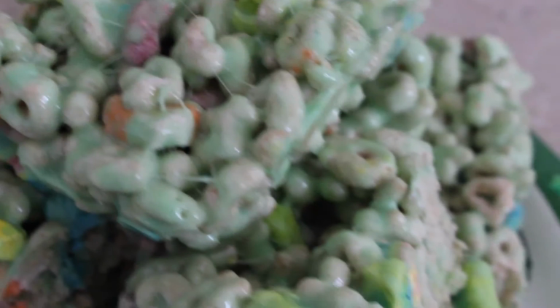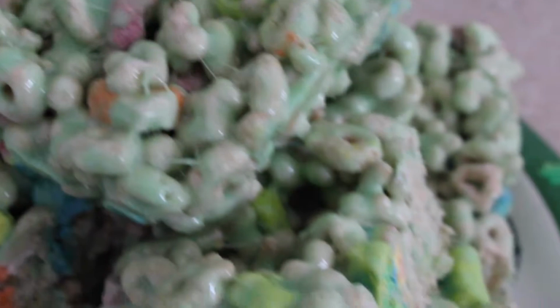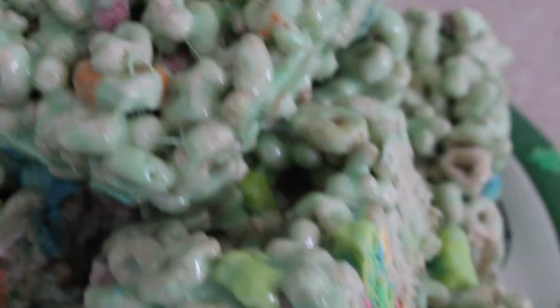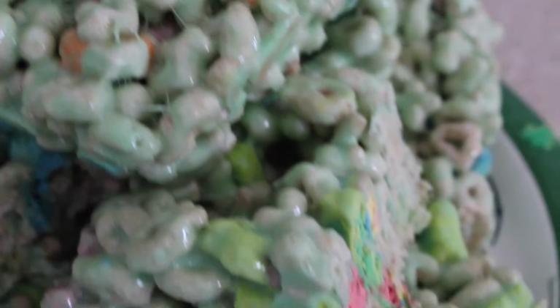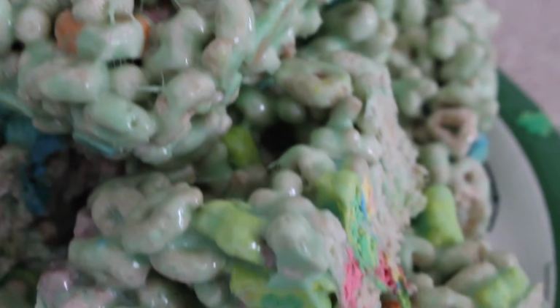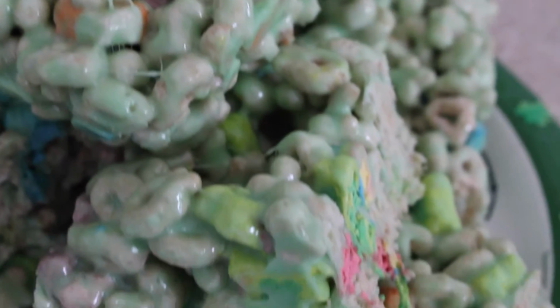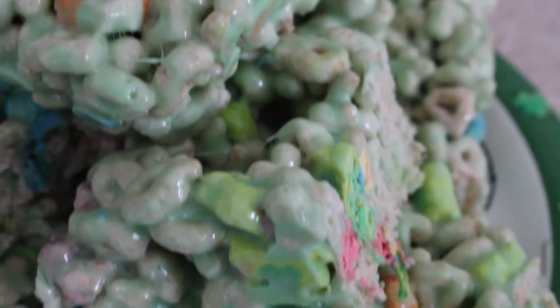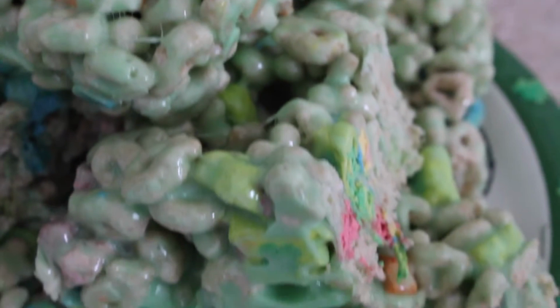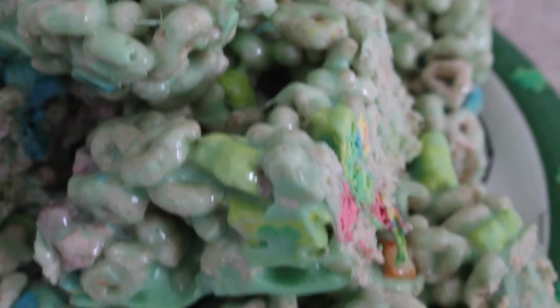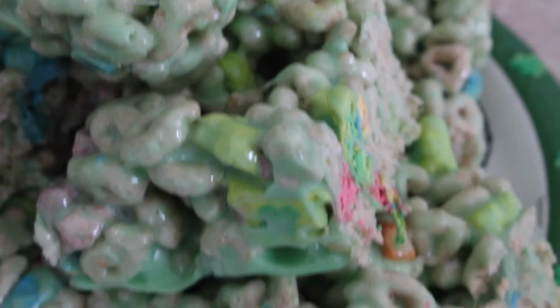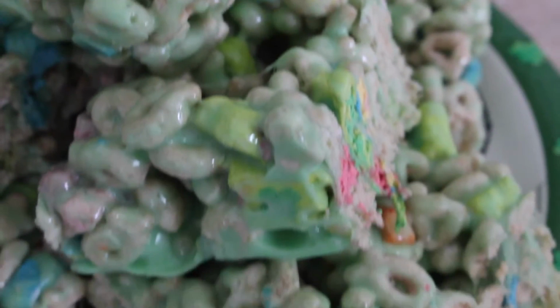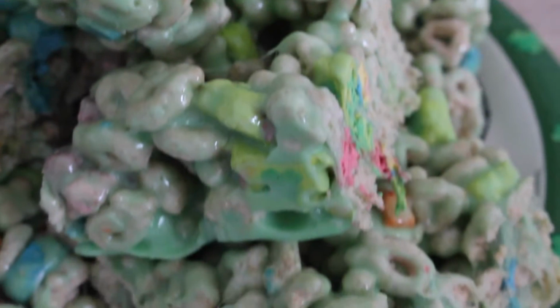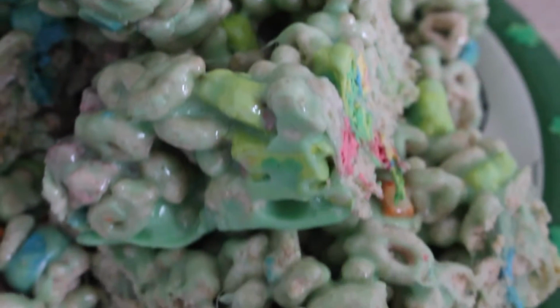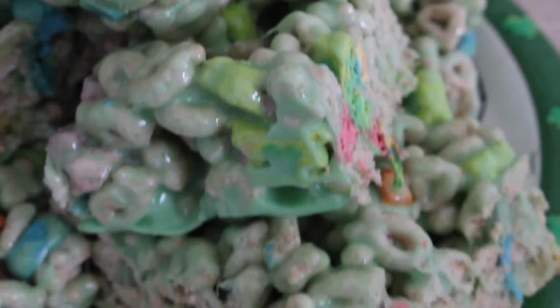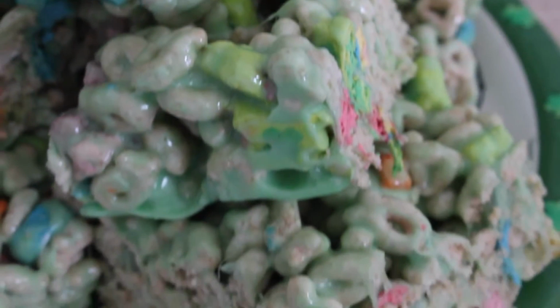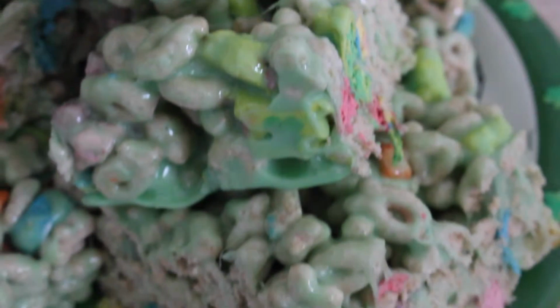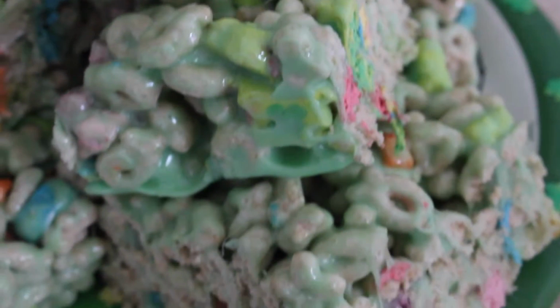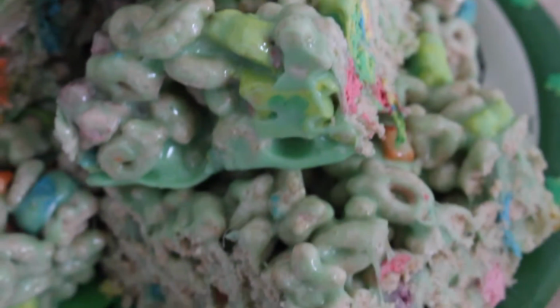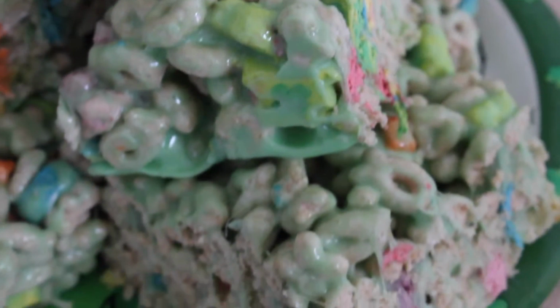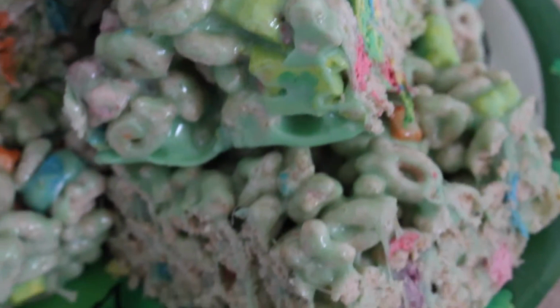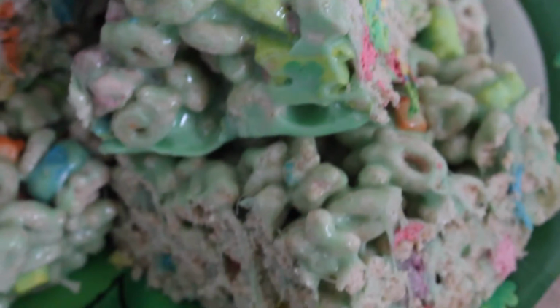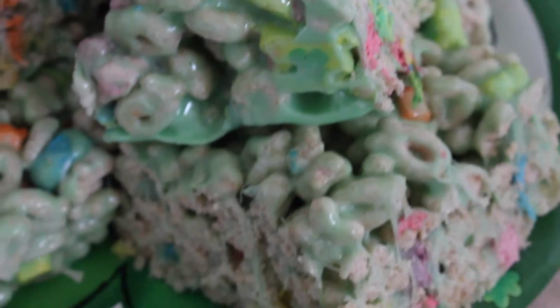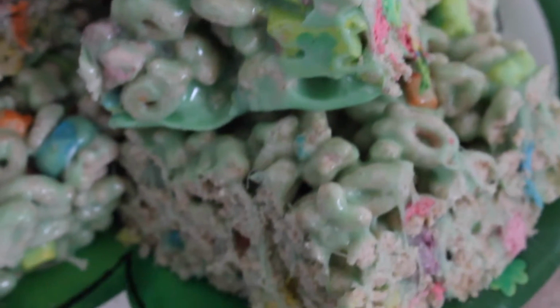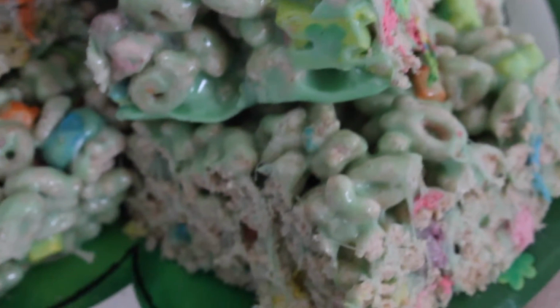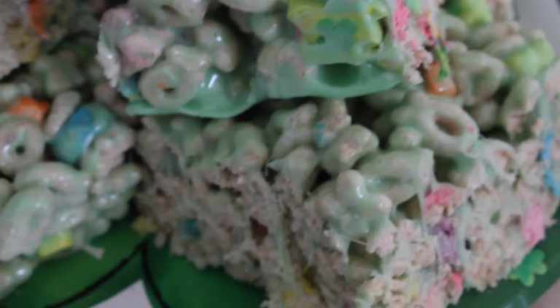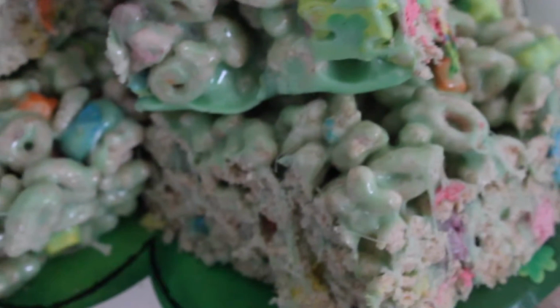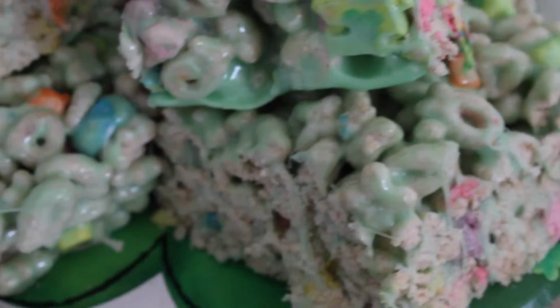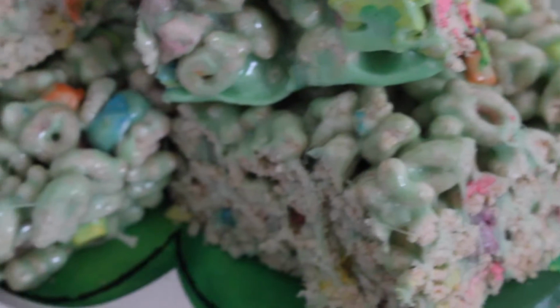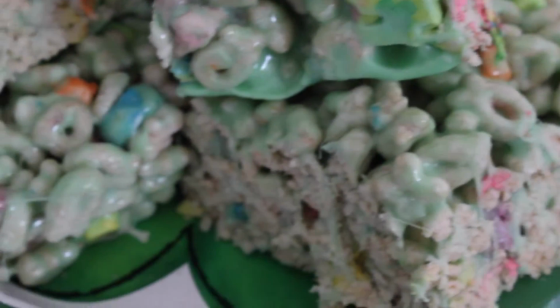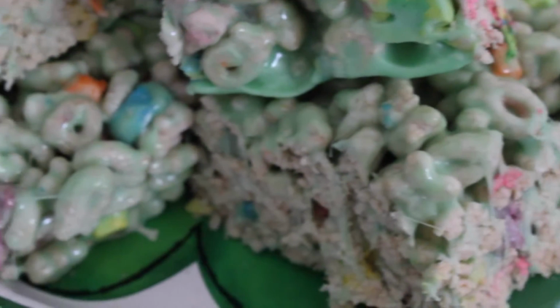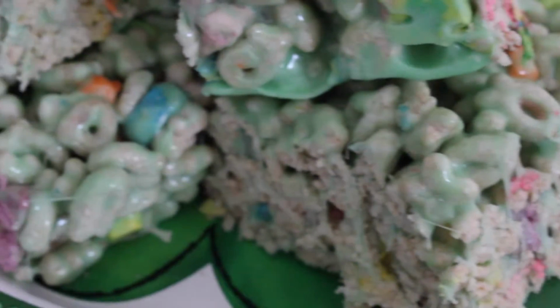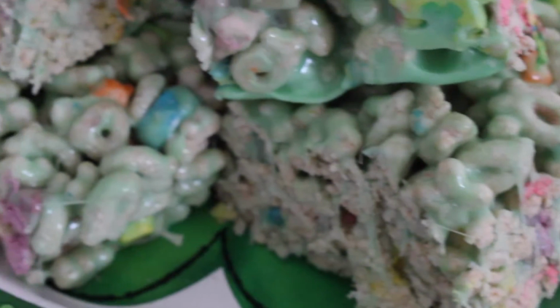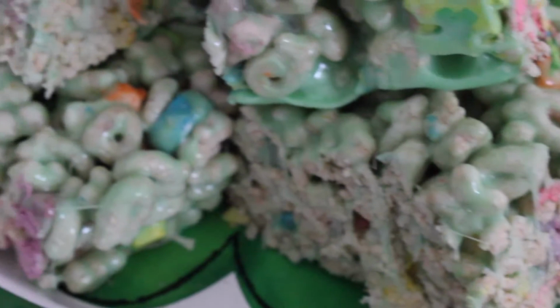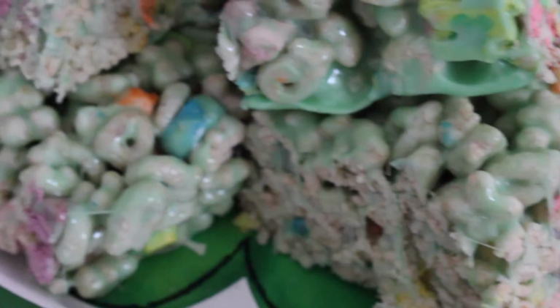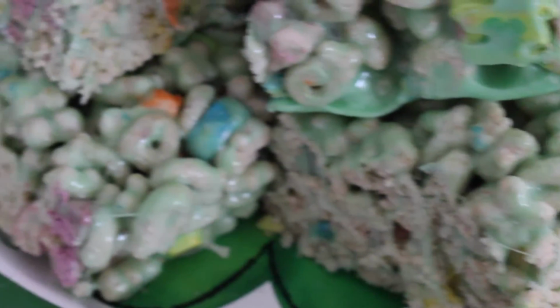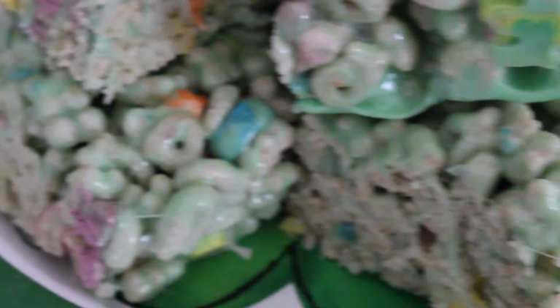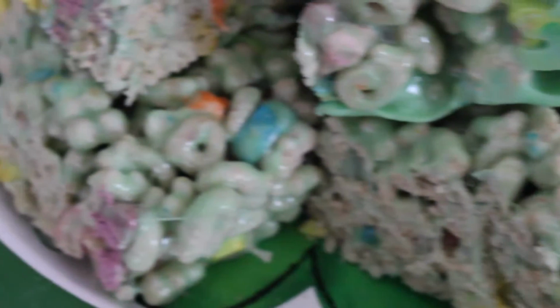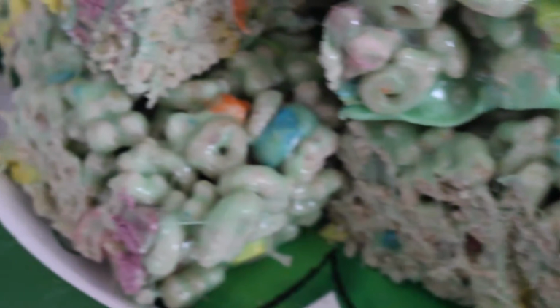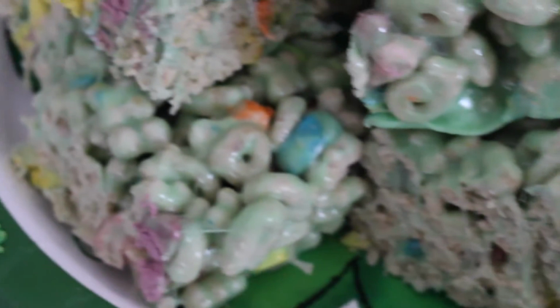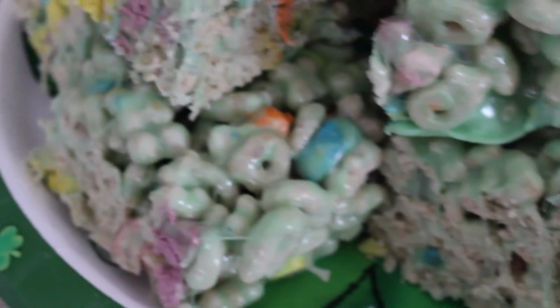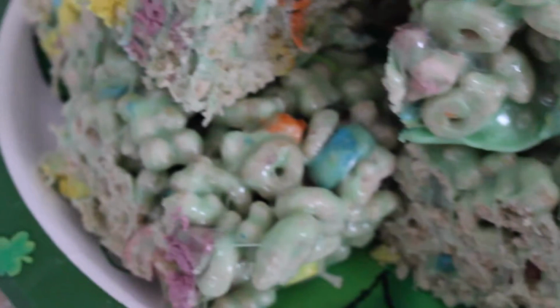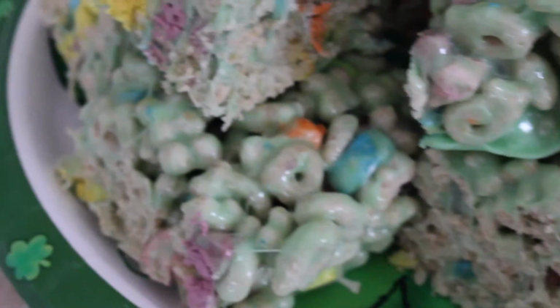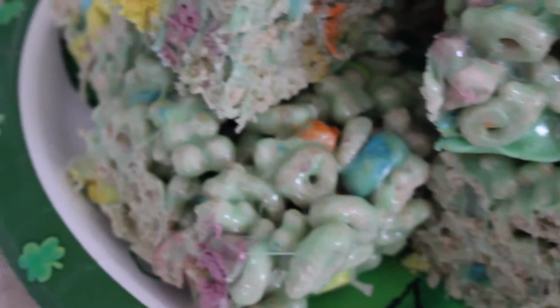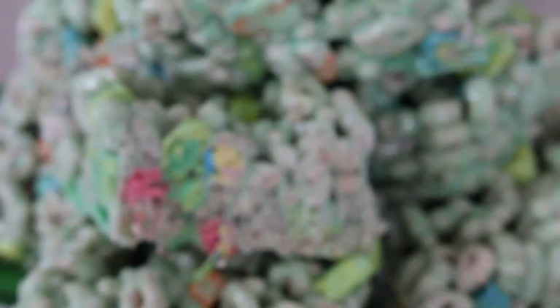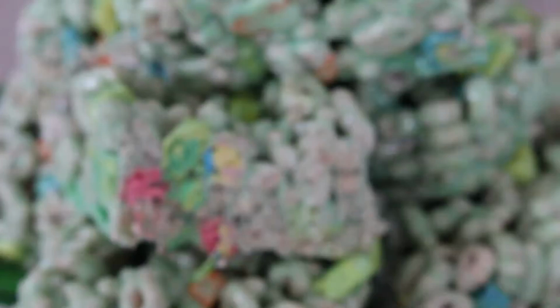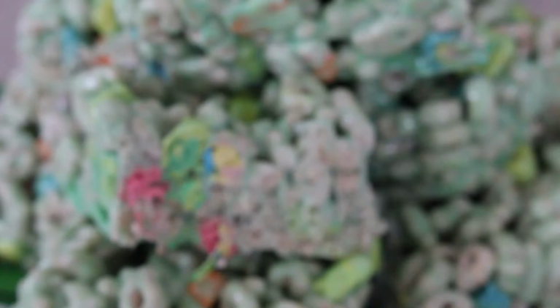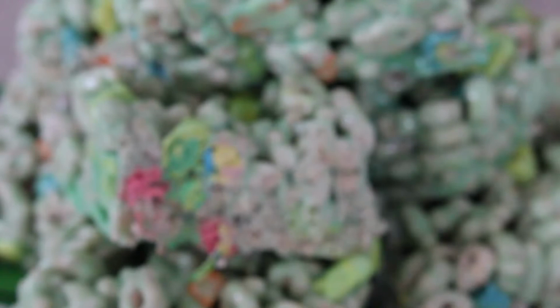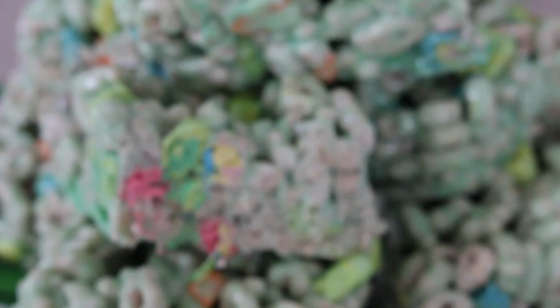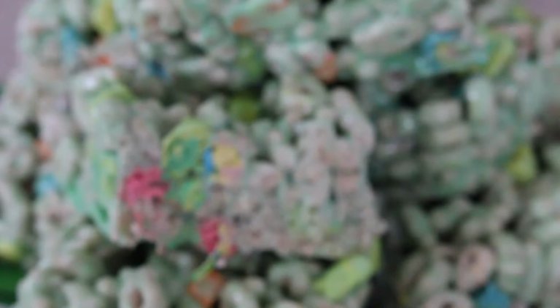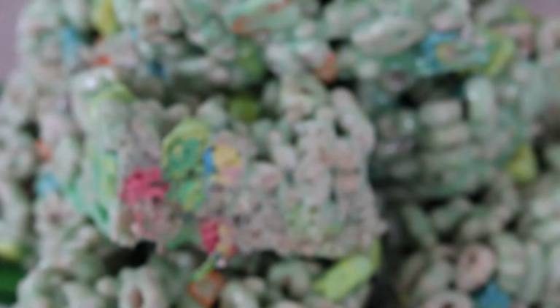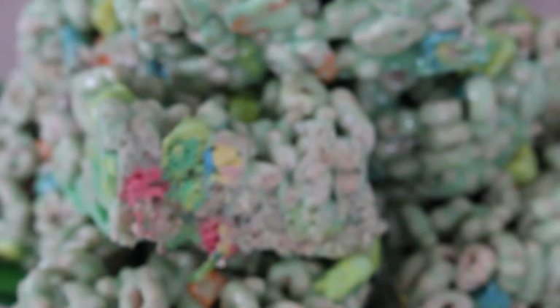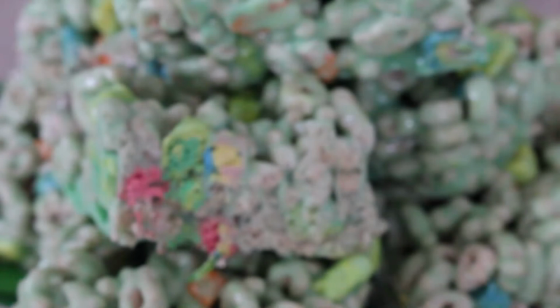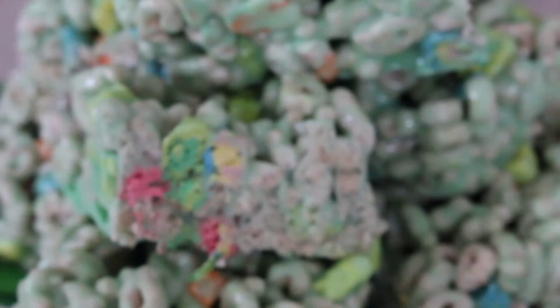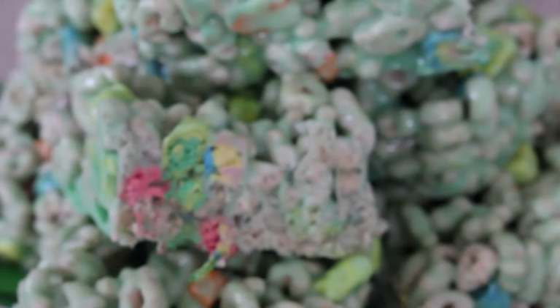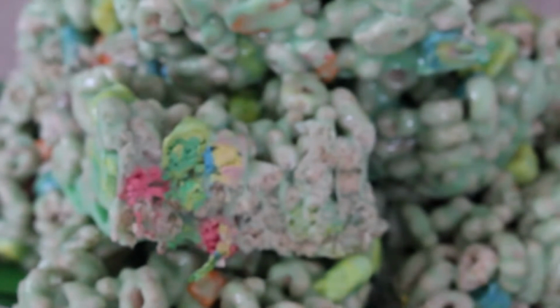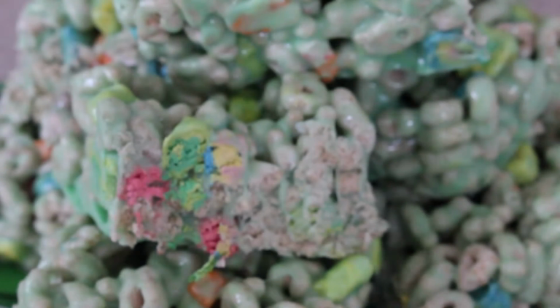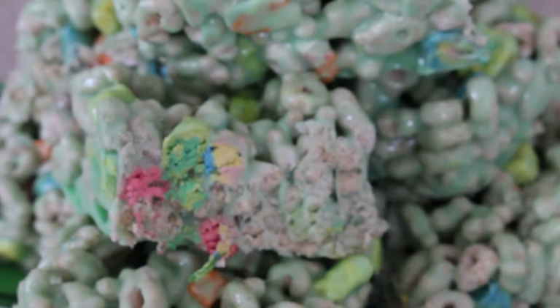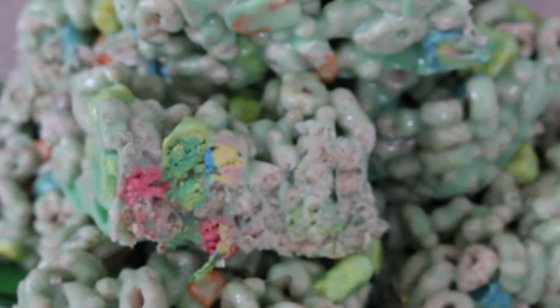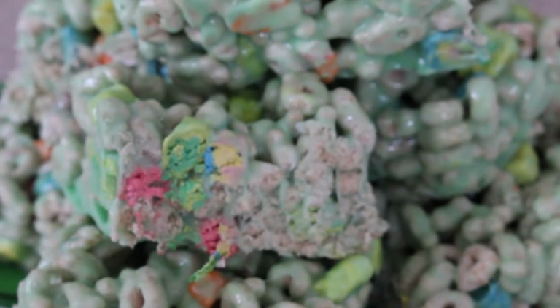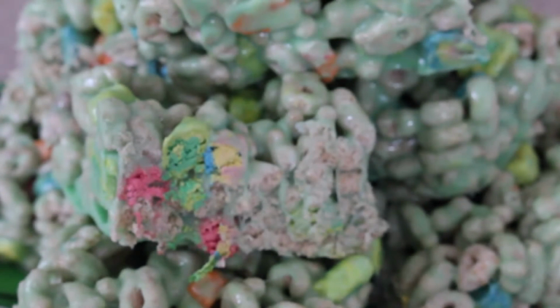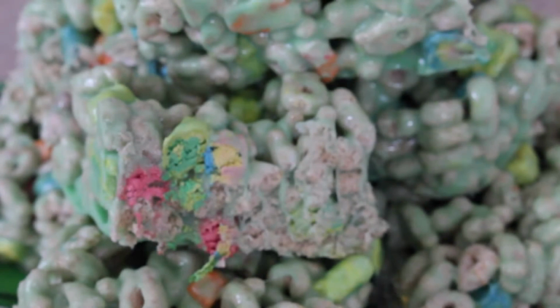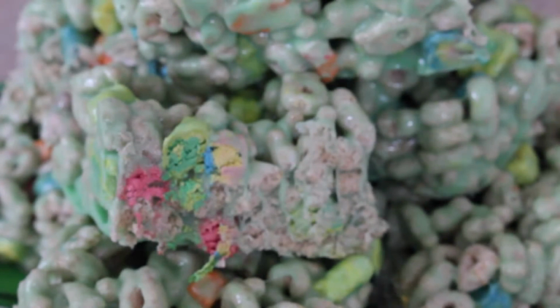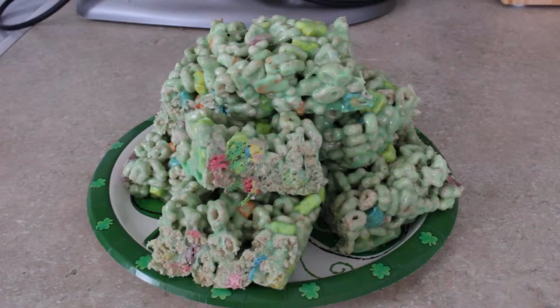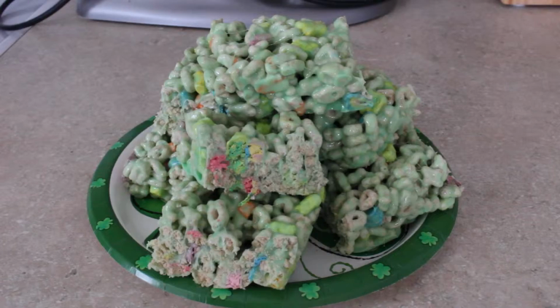Super easy treat bars that have just the right hint of mint. If you enjoyed this tutorial, please make sure to like, comment, or subscribe below.